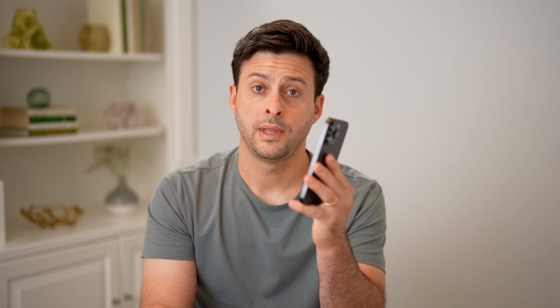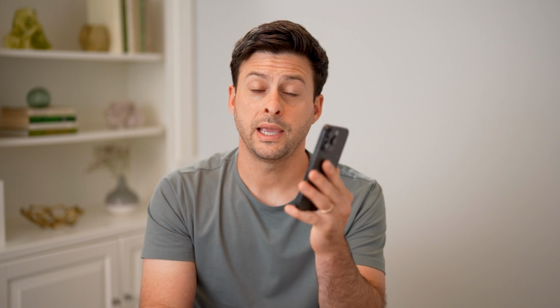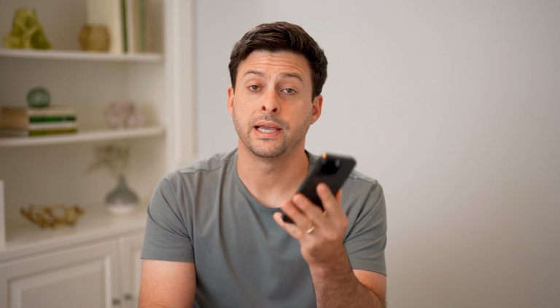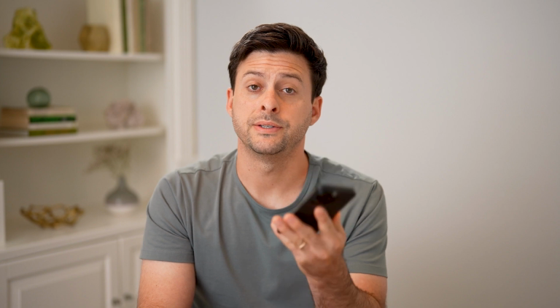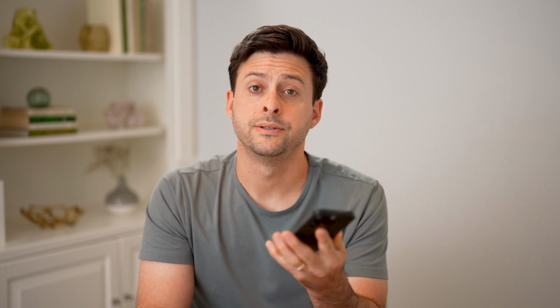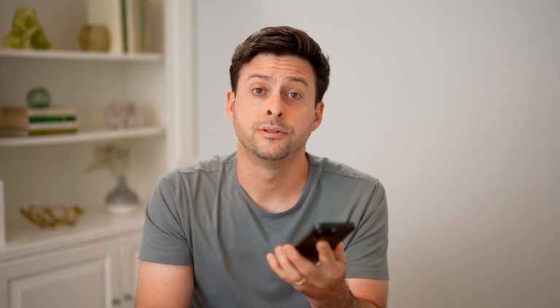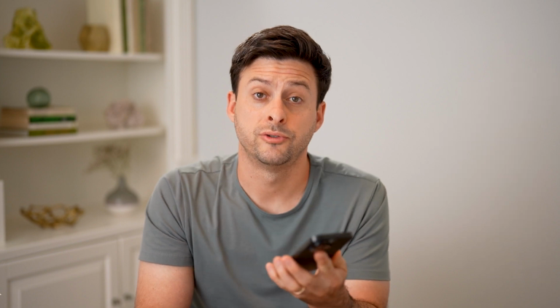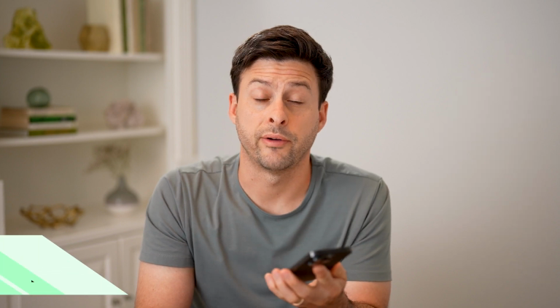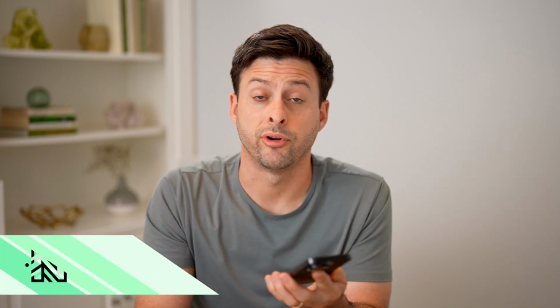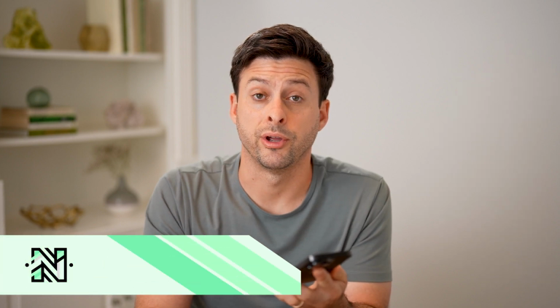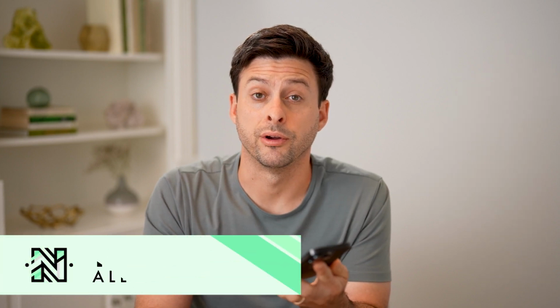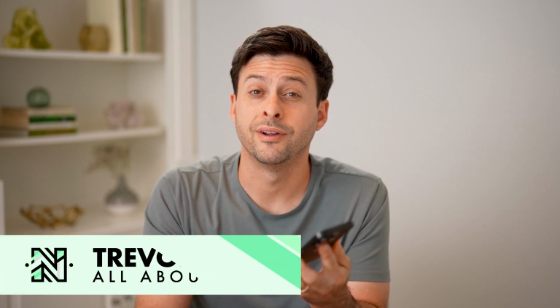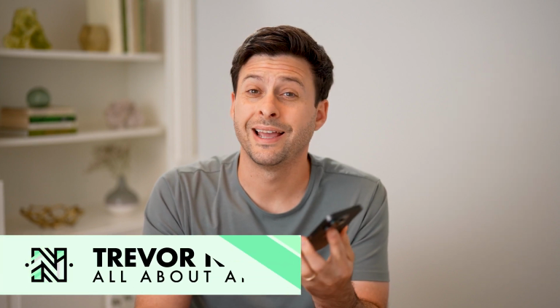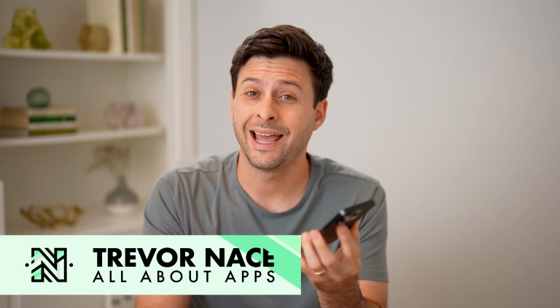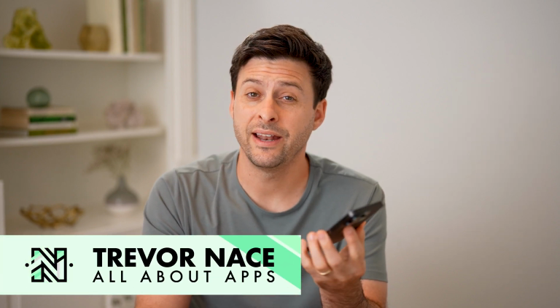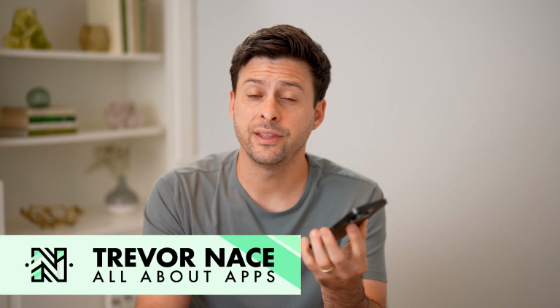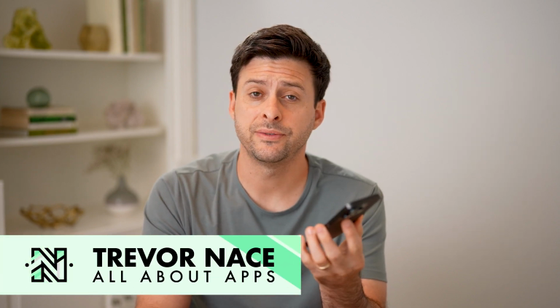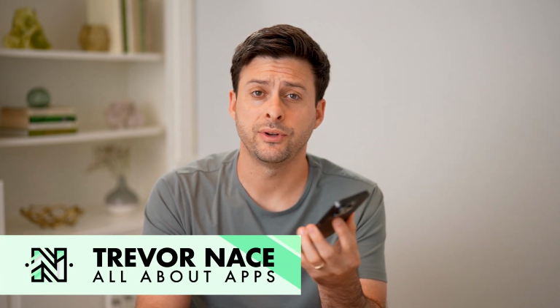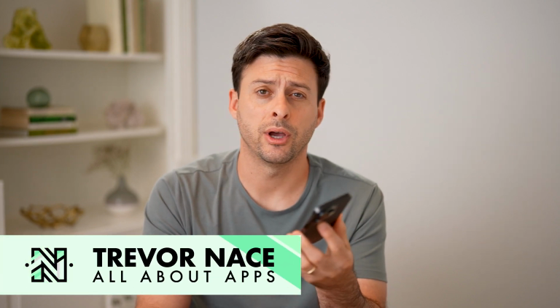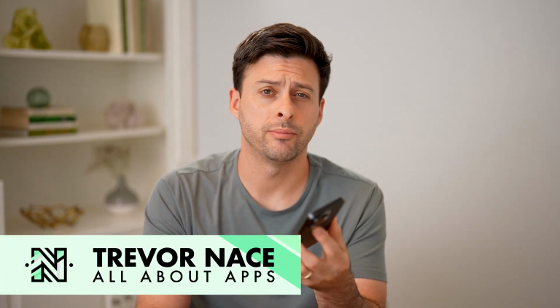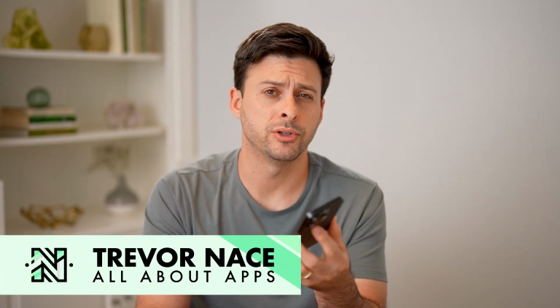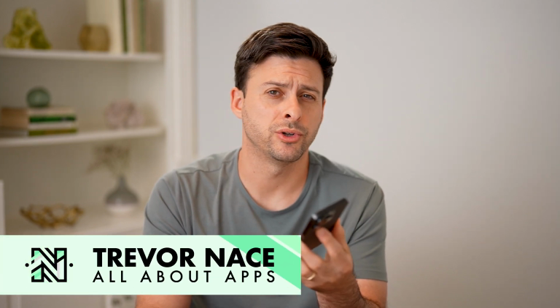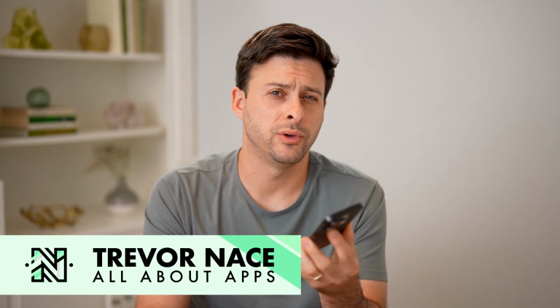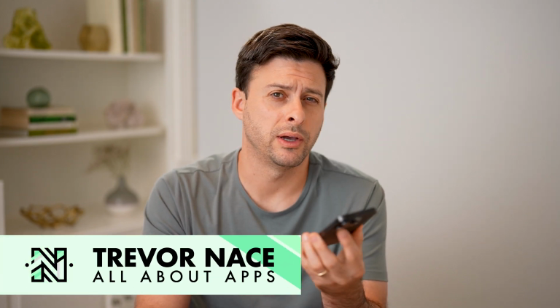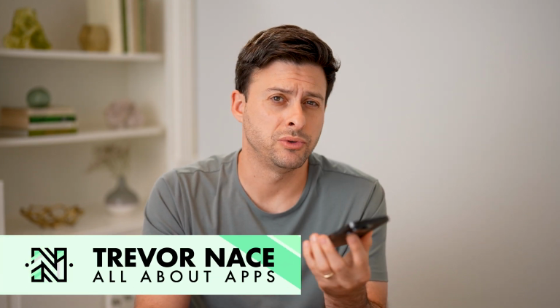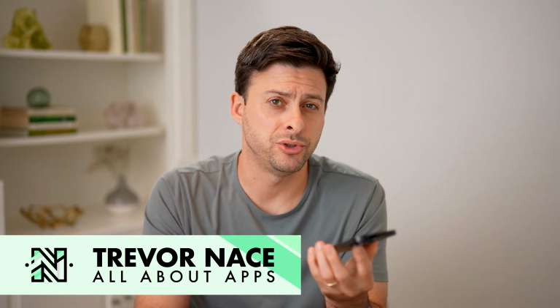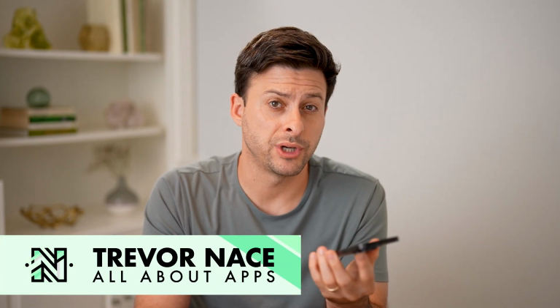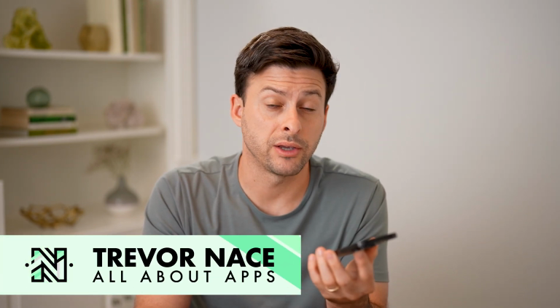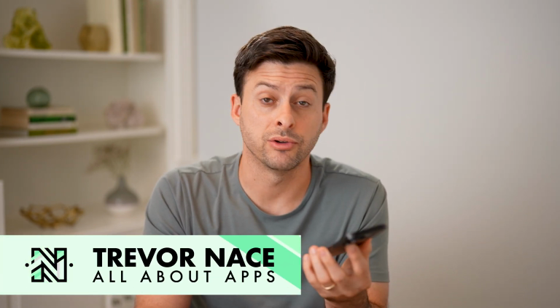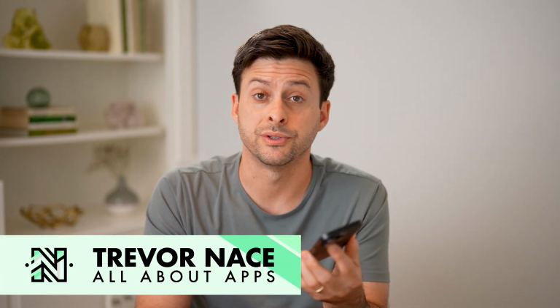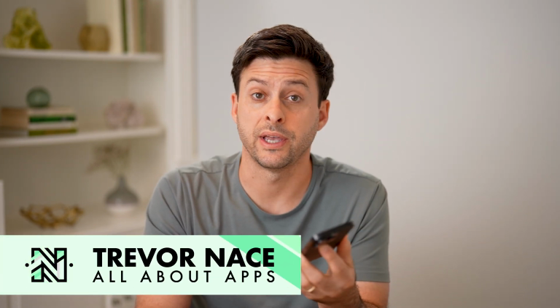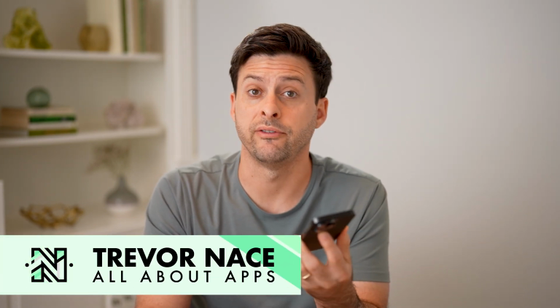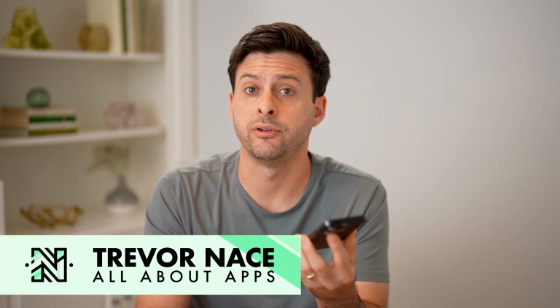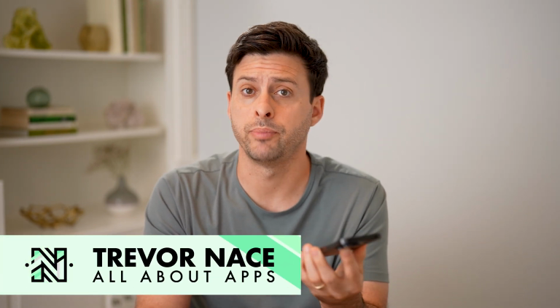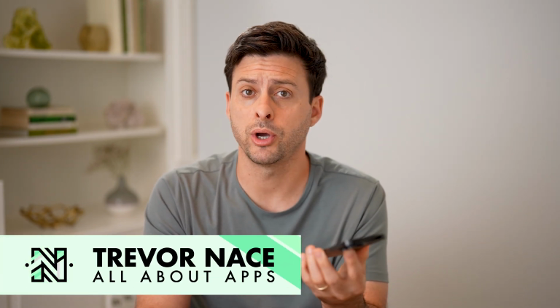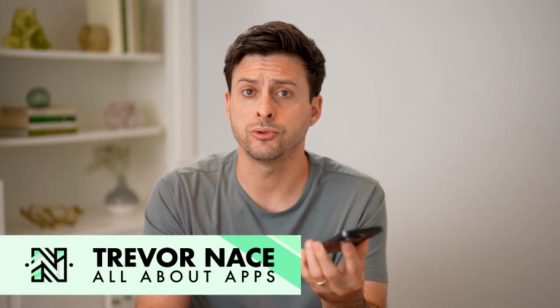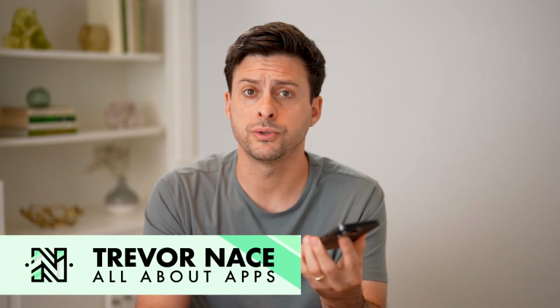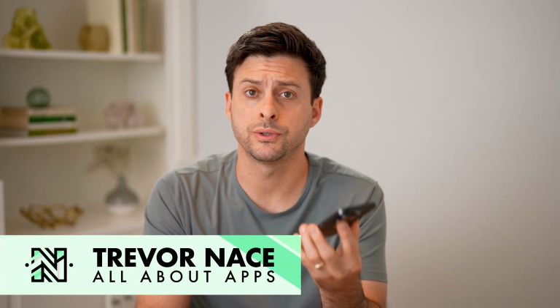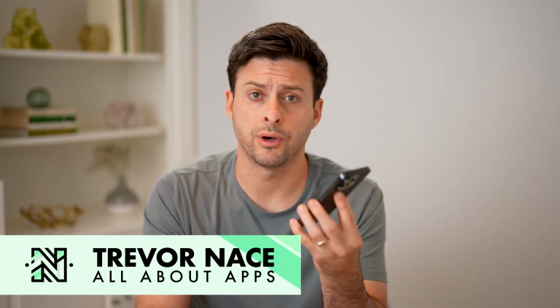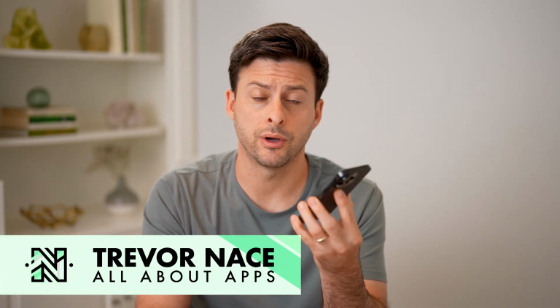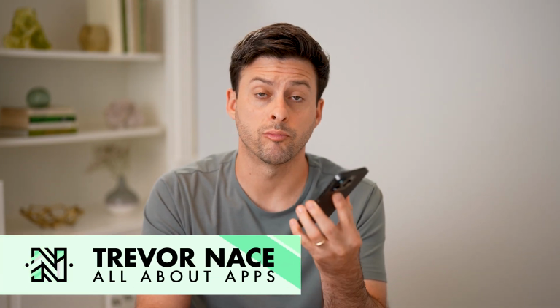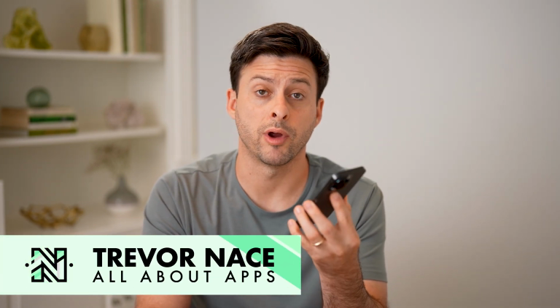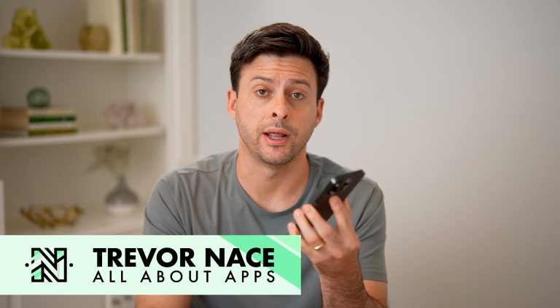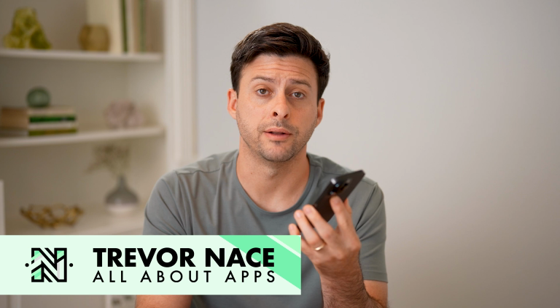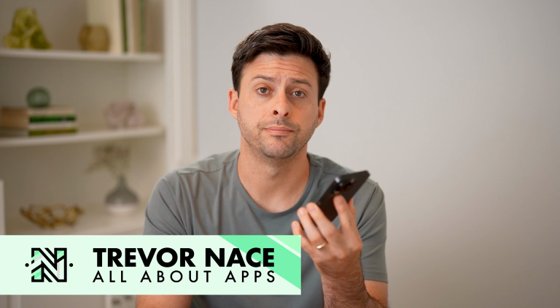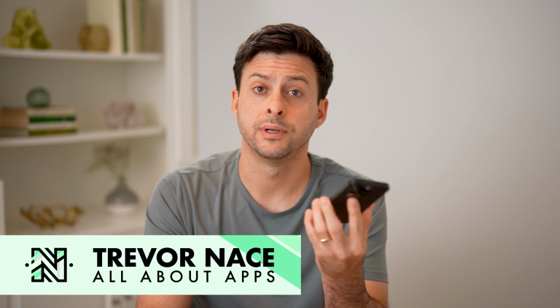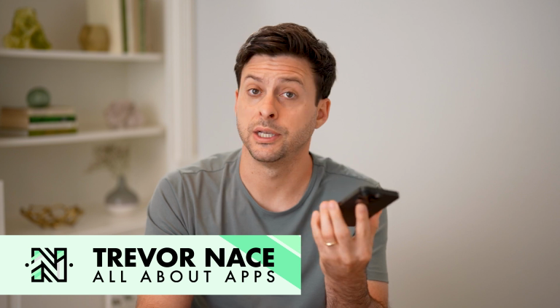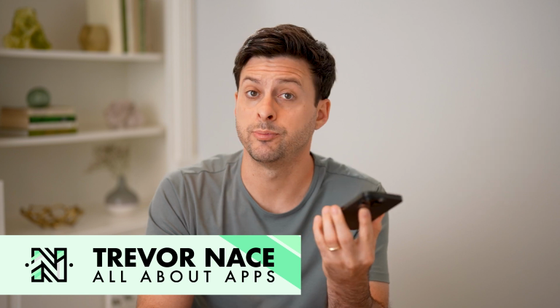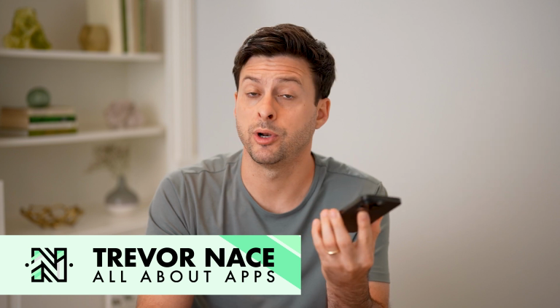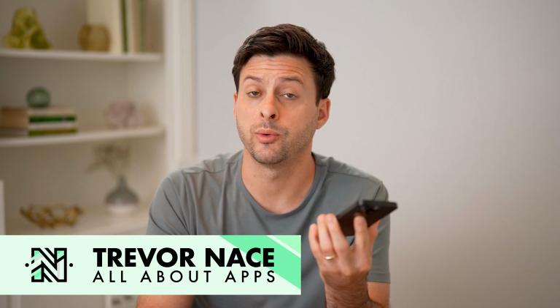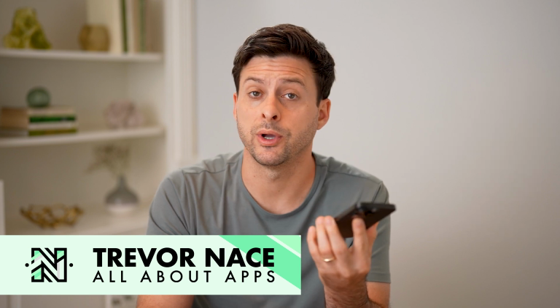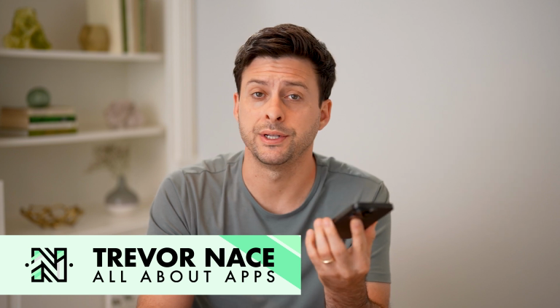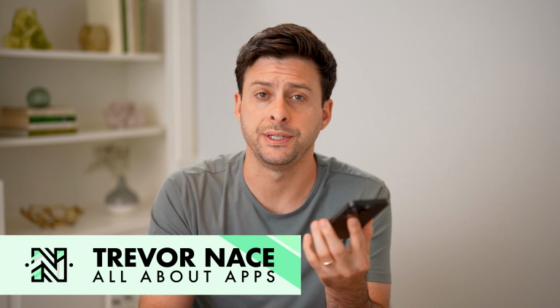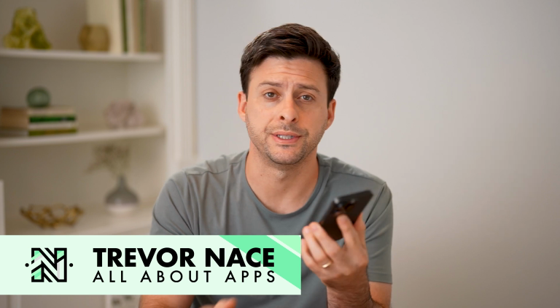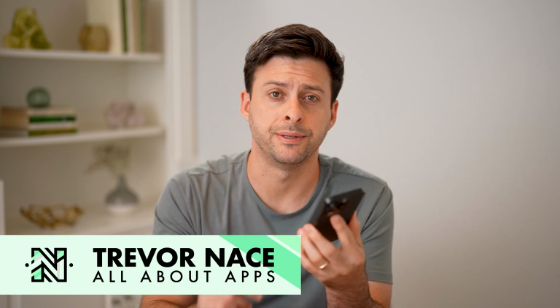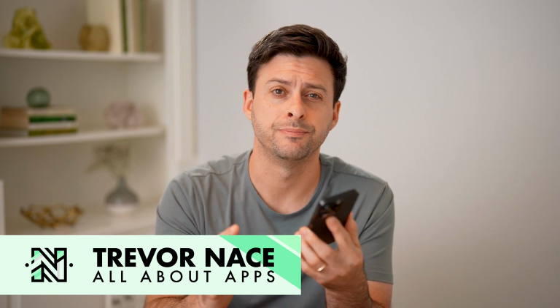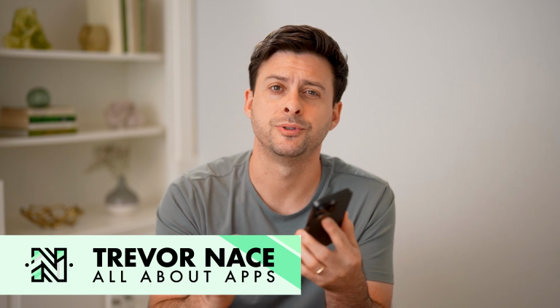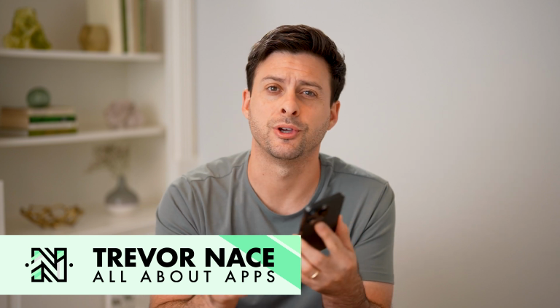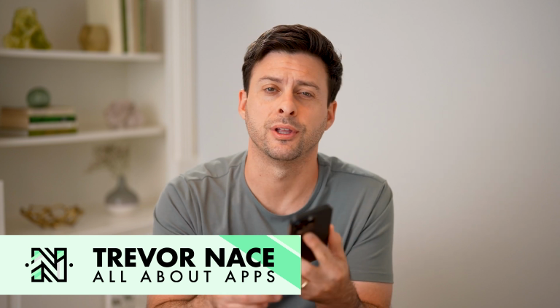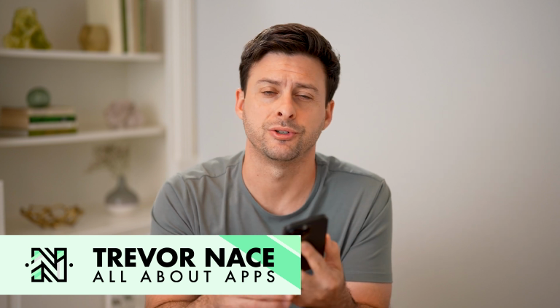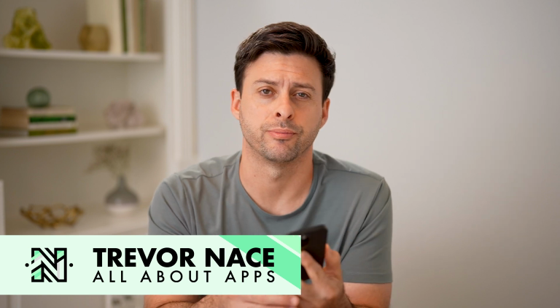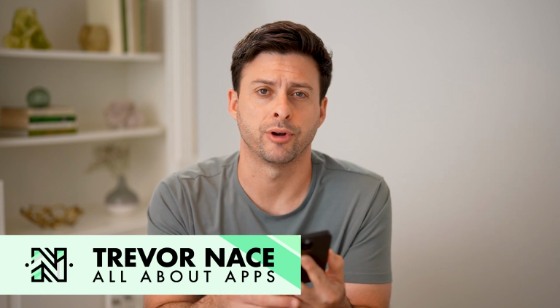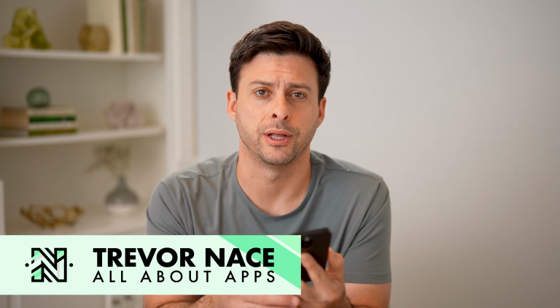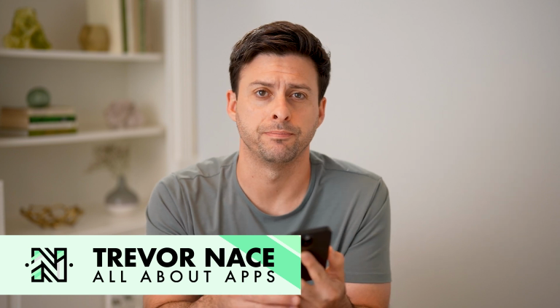Hey guys, Trevor here. And in this video, I'm going to show you how to check your saved posts on Reddit. It's pretty quick and easy, so let's jump right in.